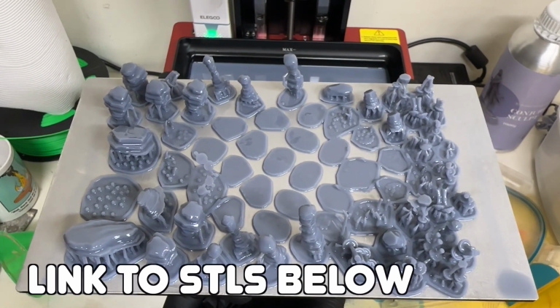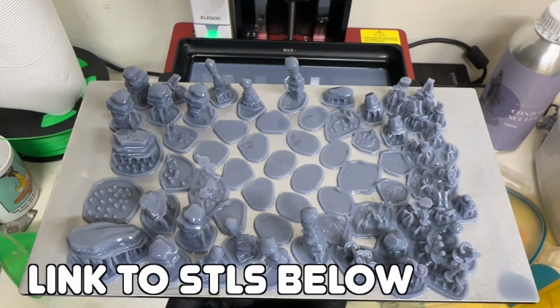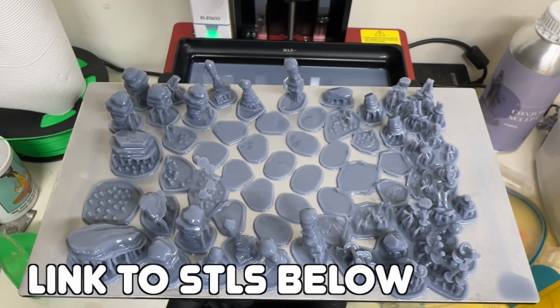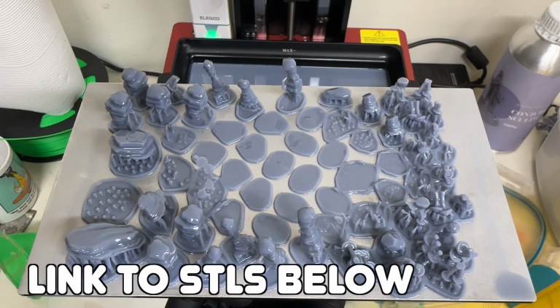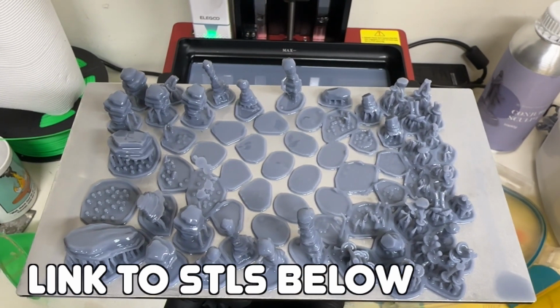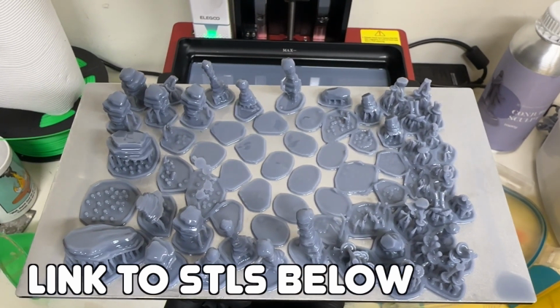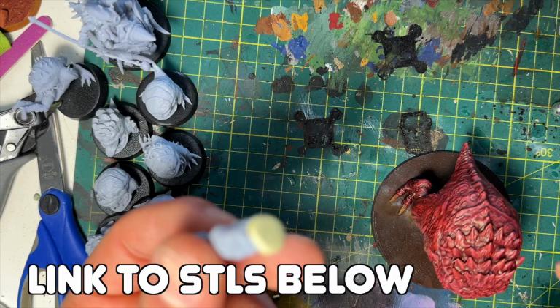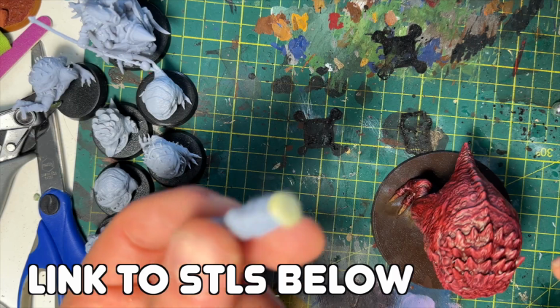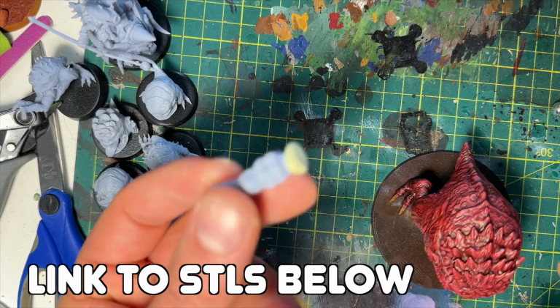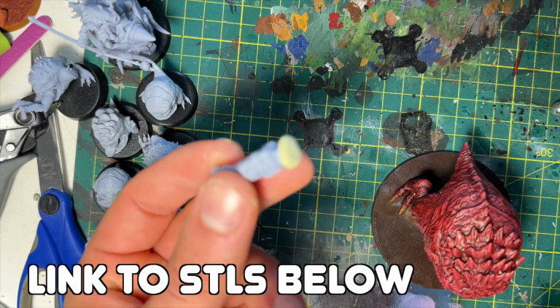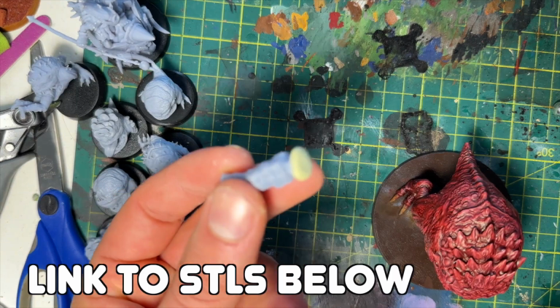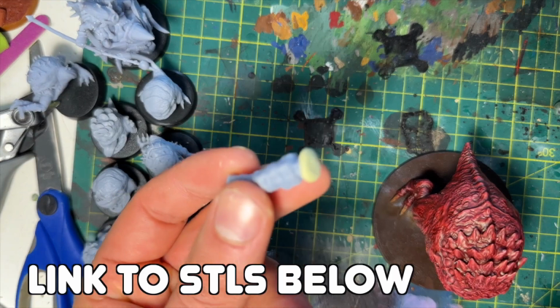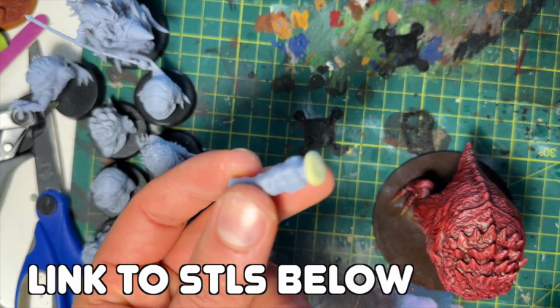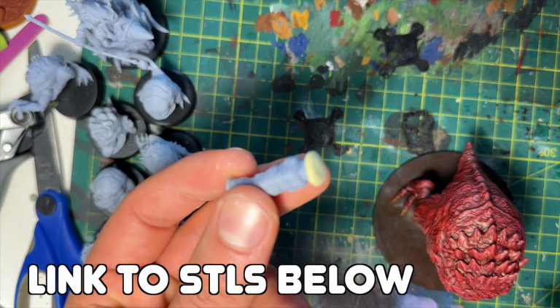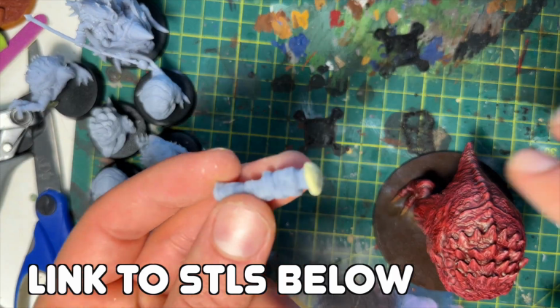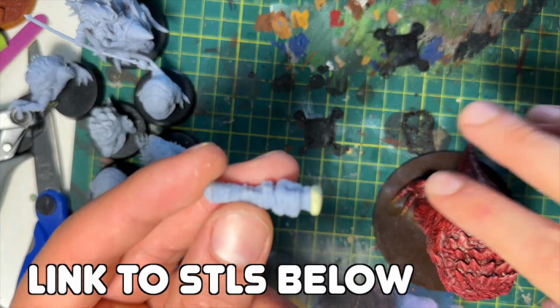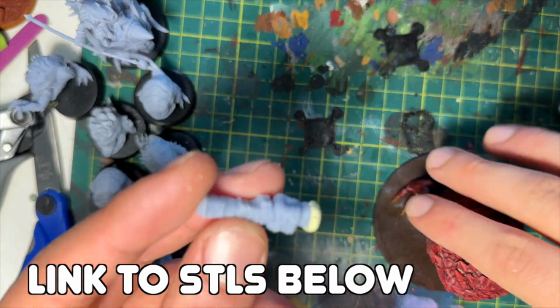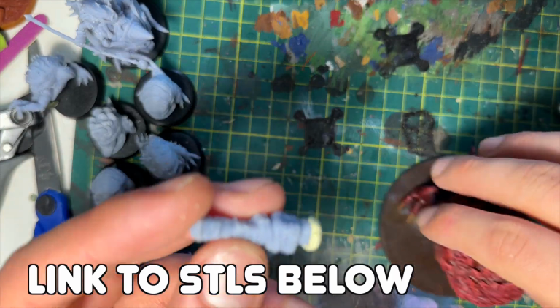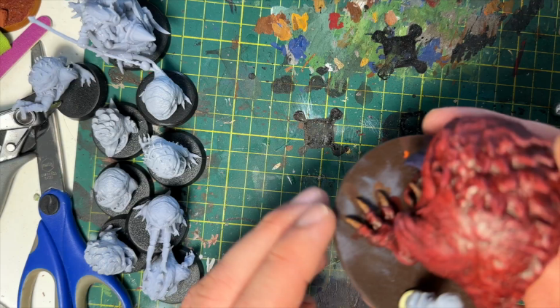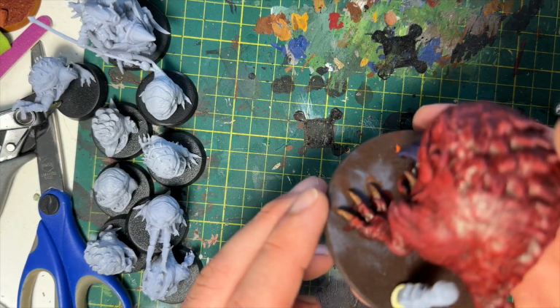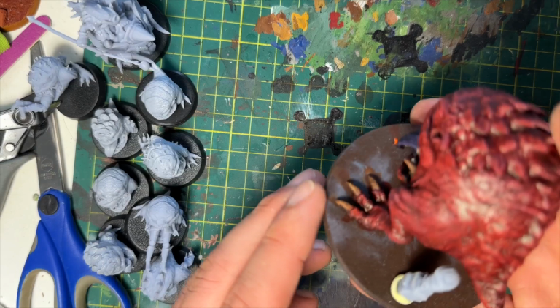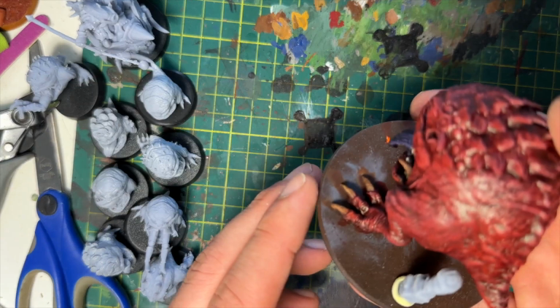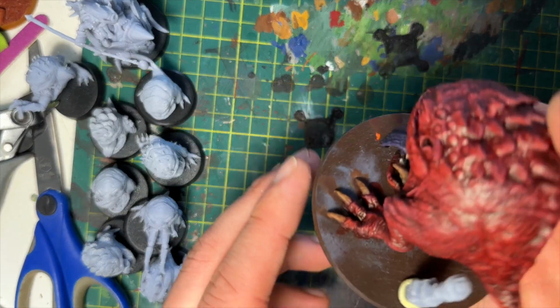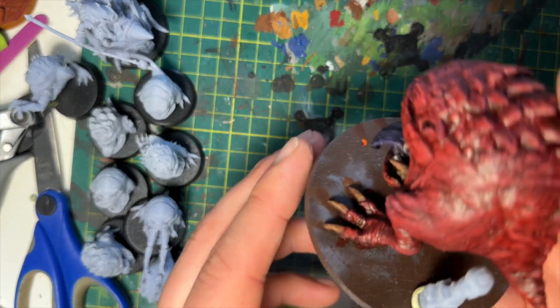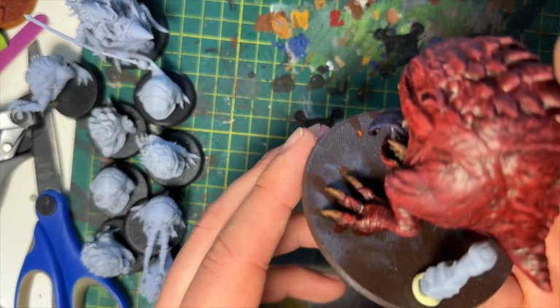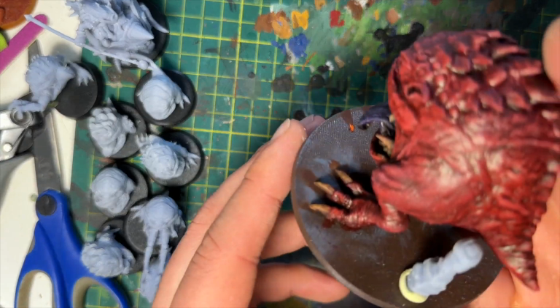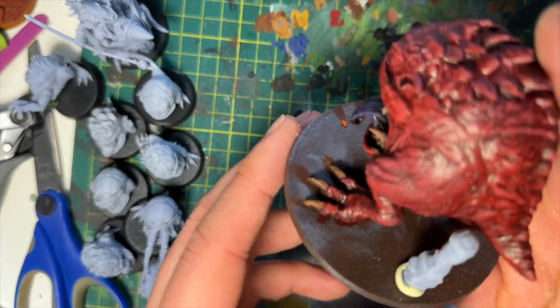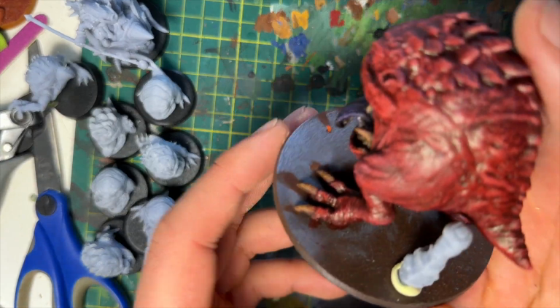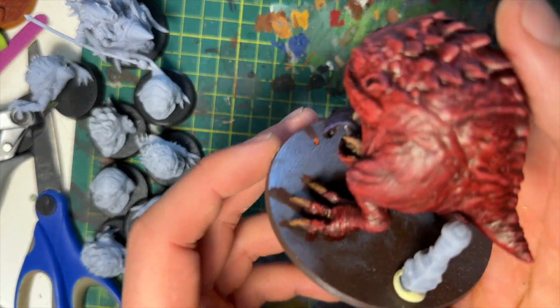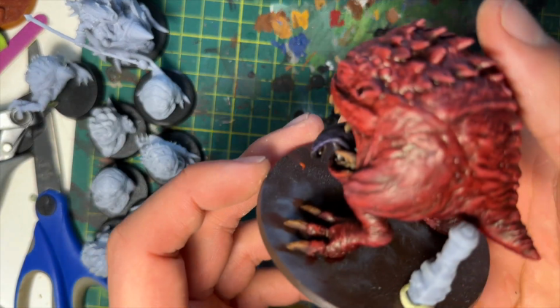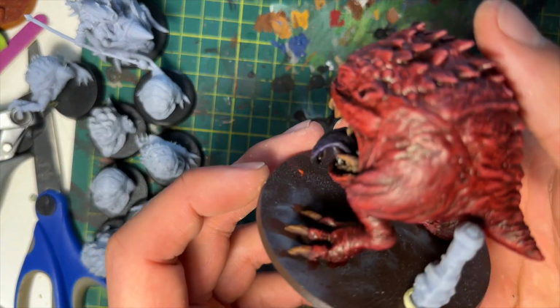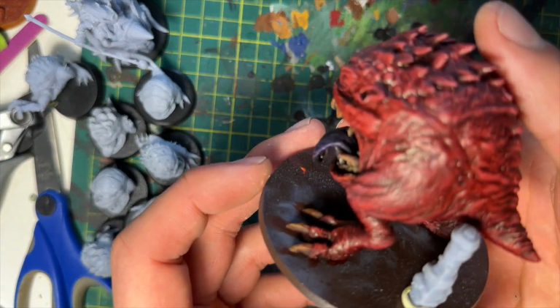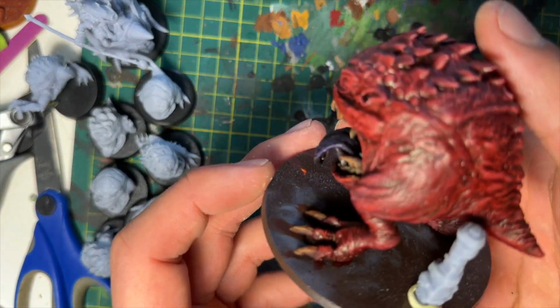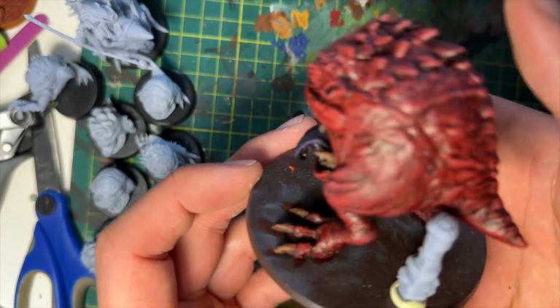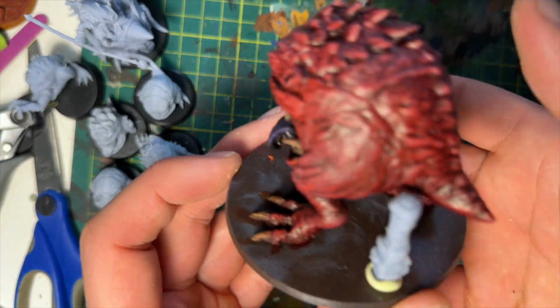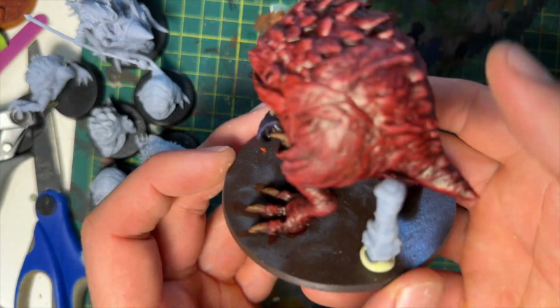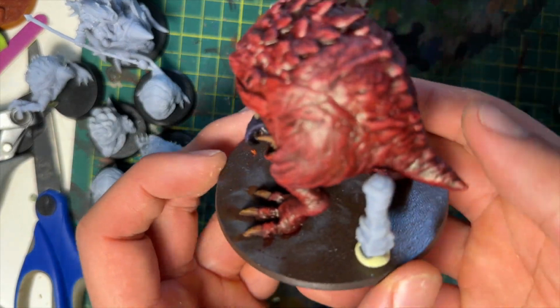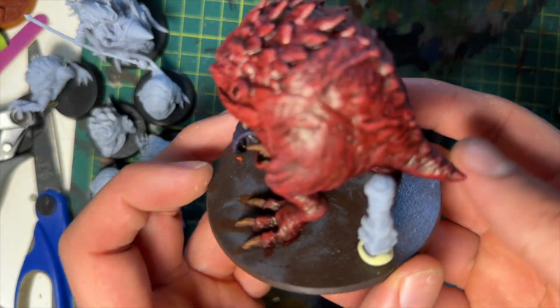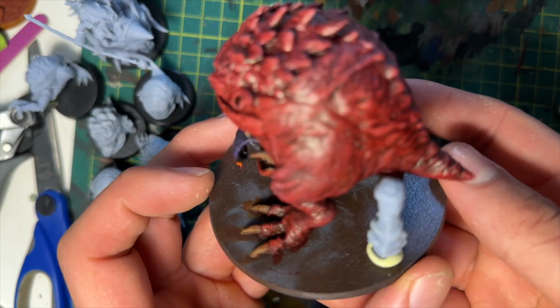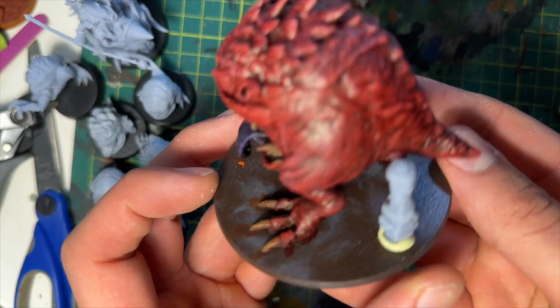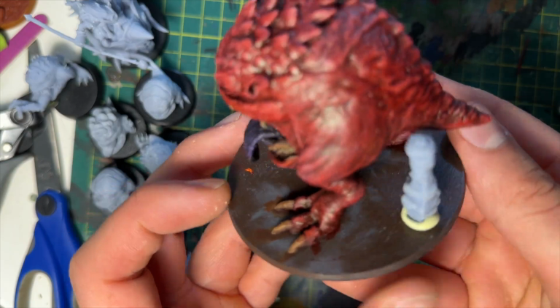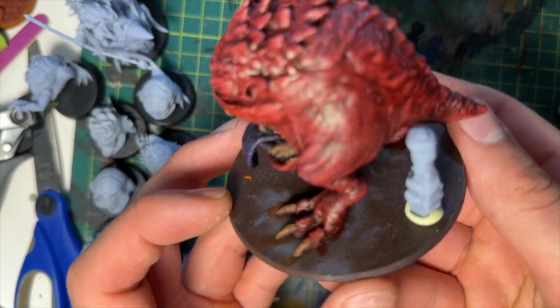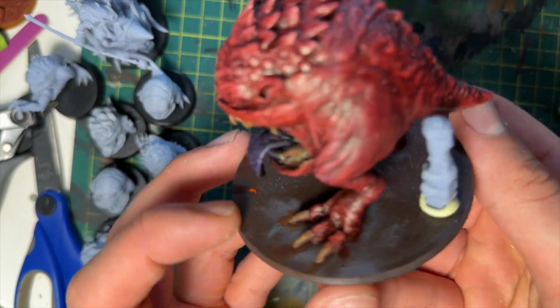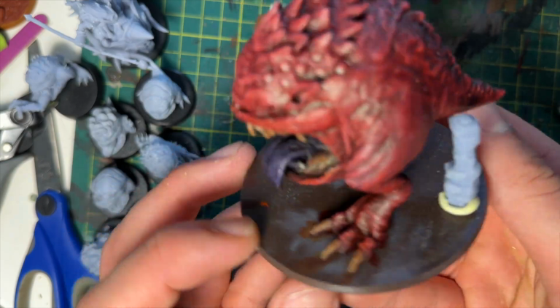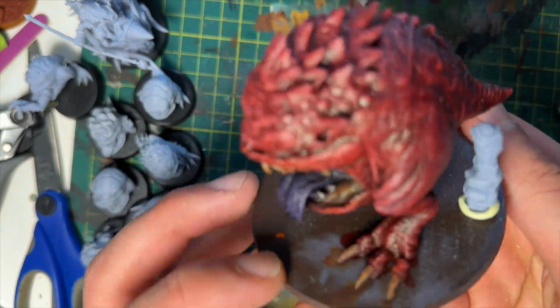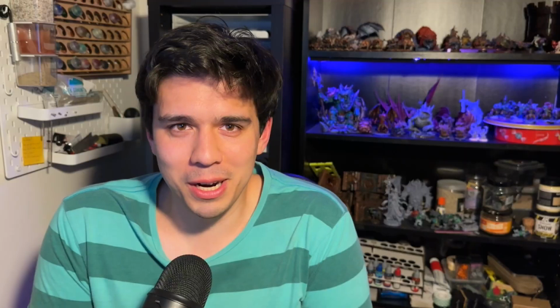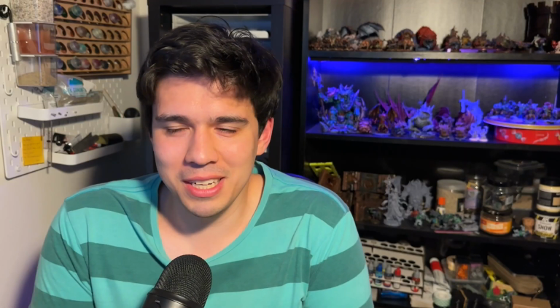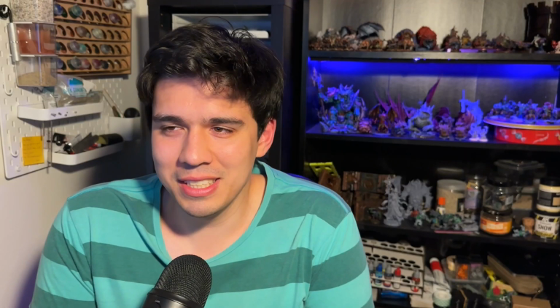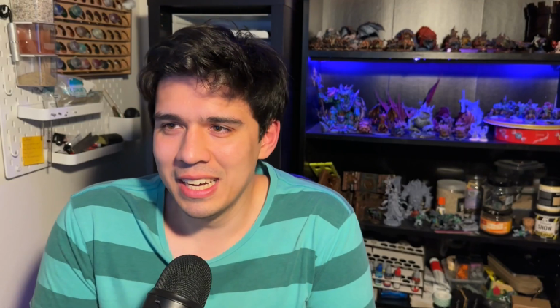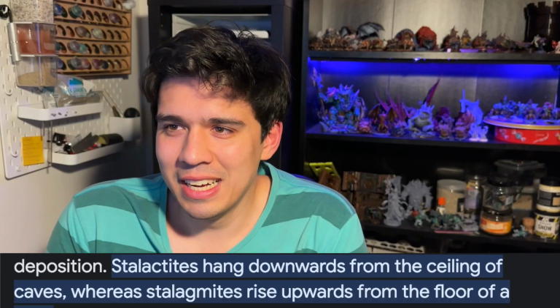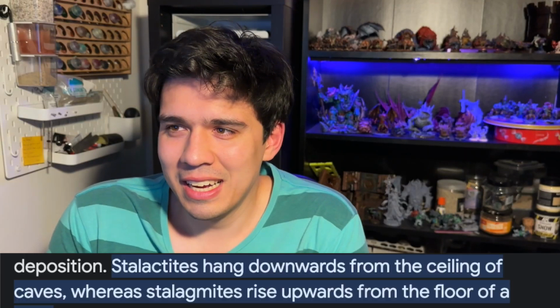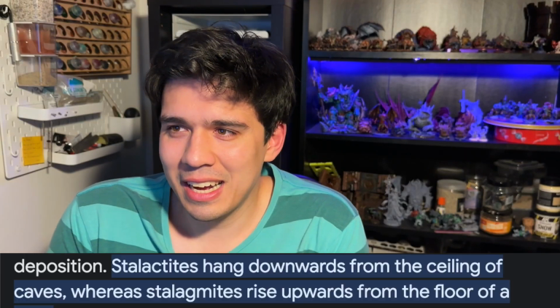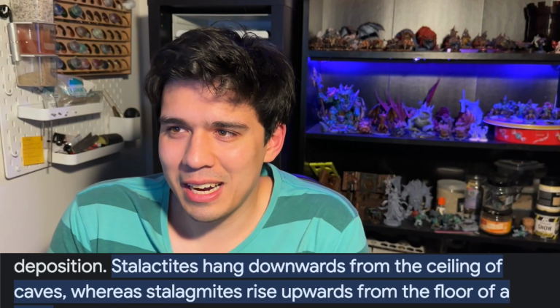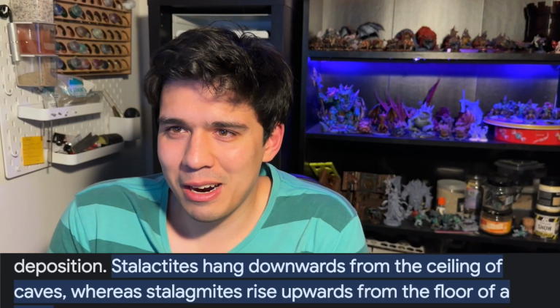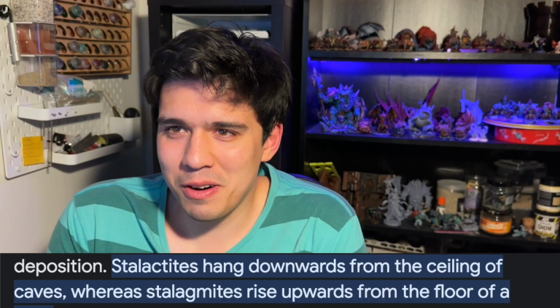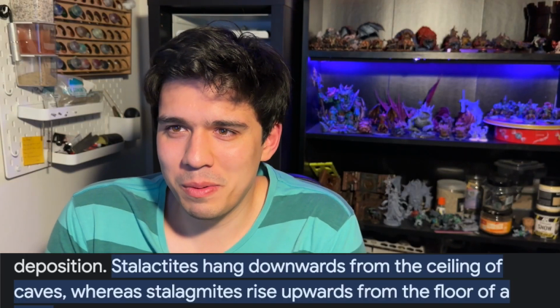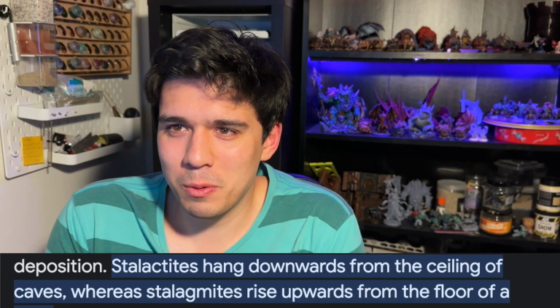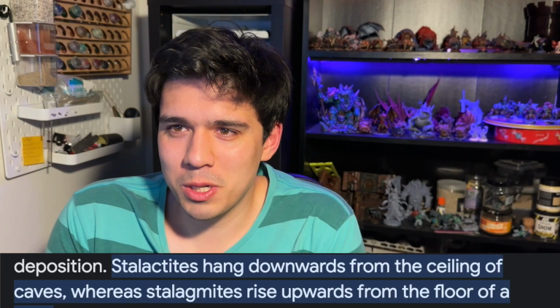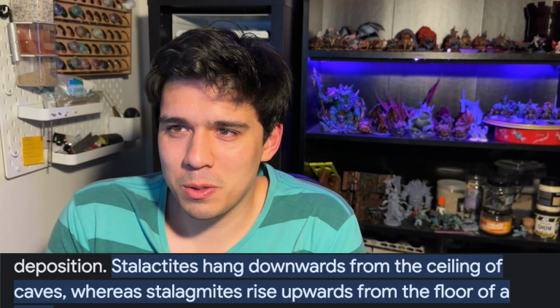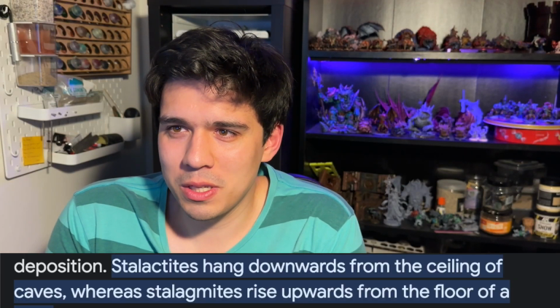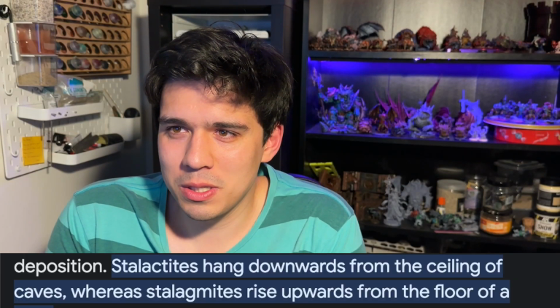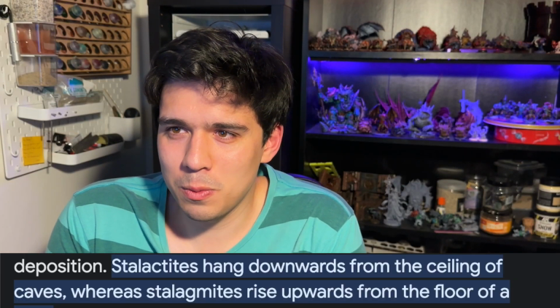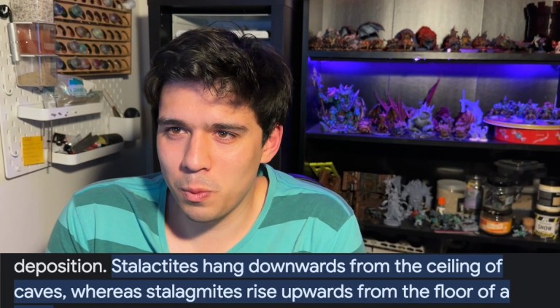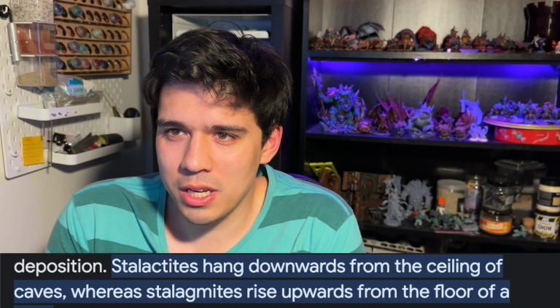I wanted to have this kind of stalagmite or stalactite vibe — whichever ones are coming from the ground. I can't remember which is which.